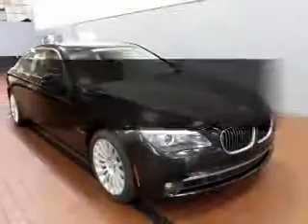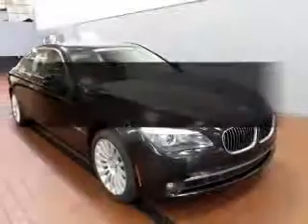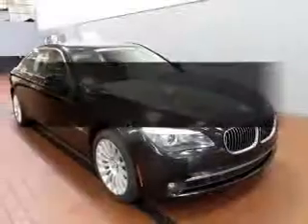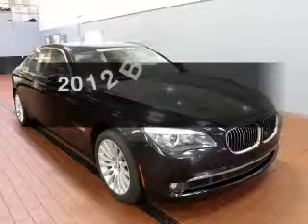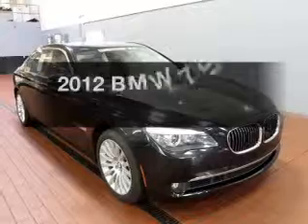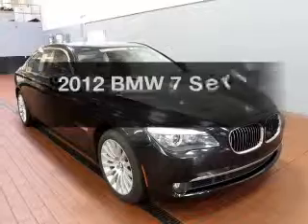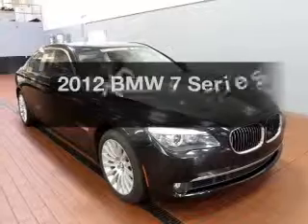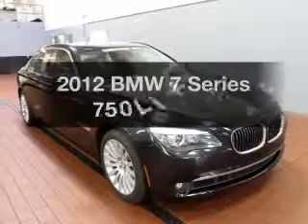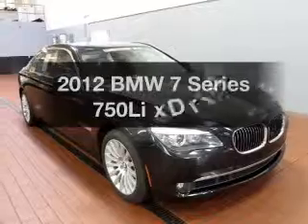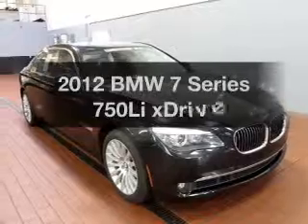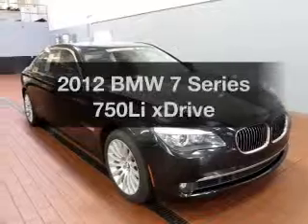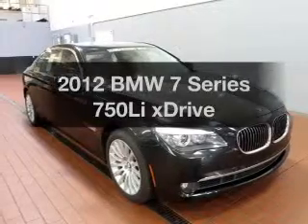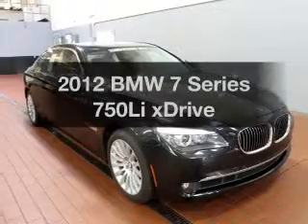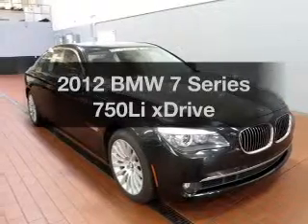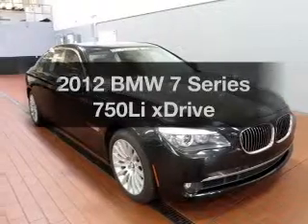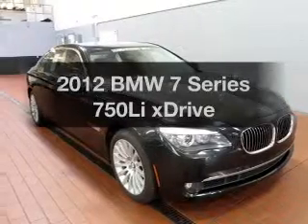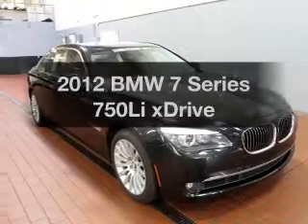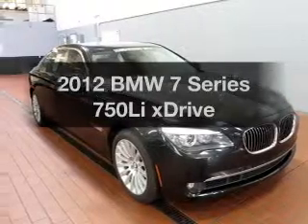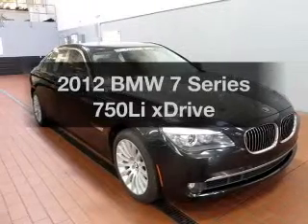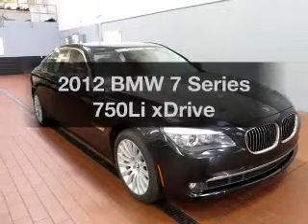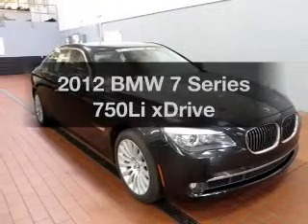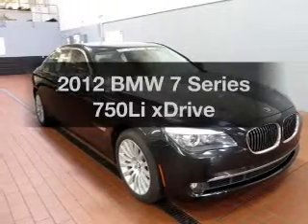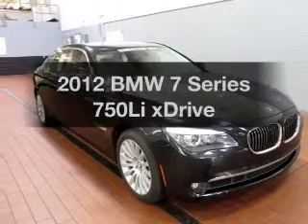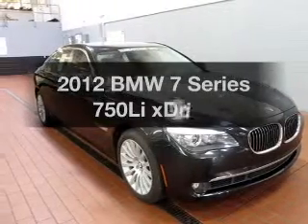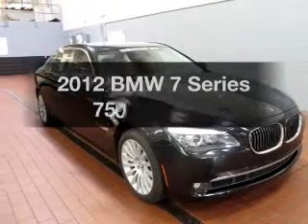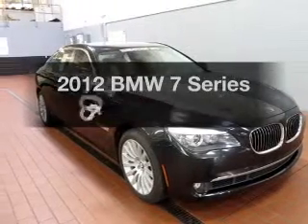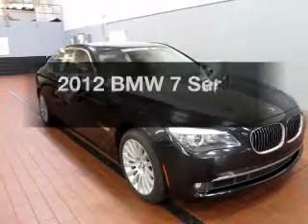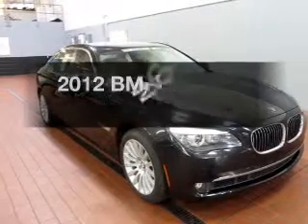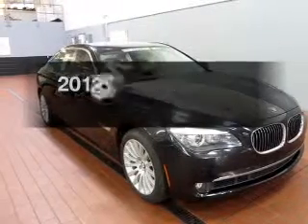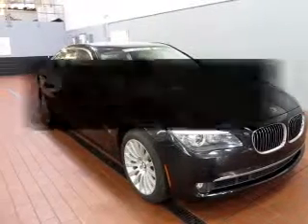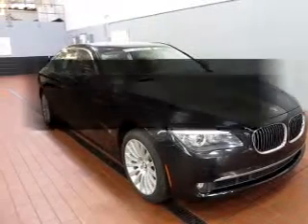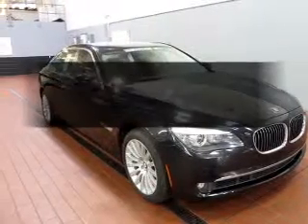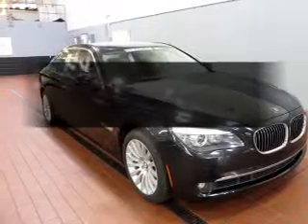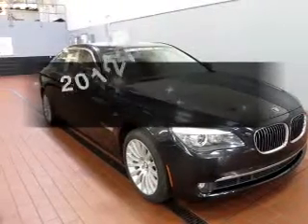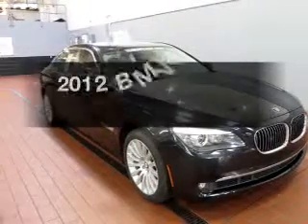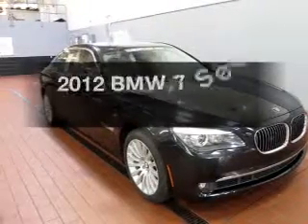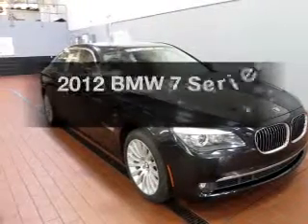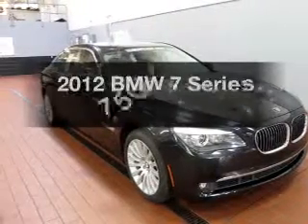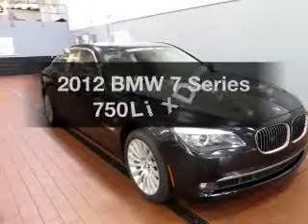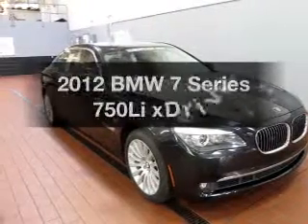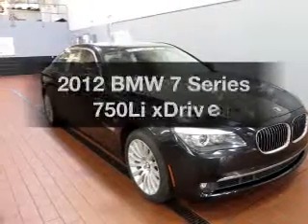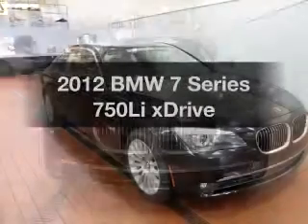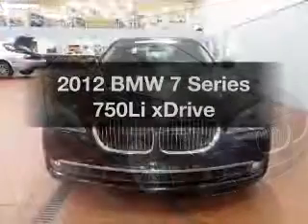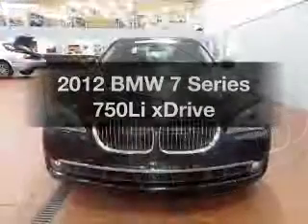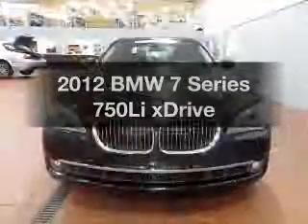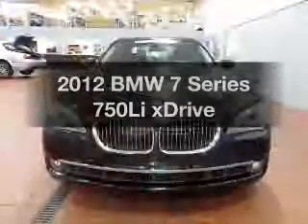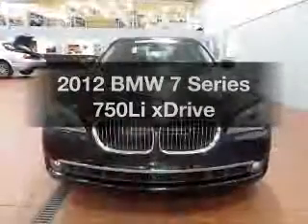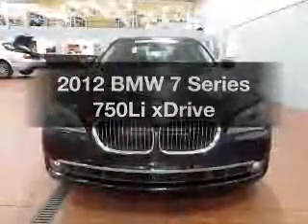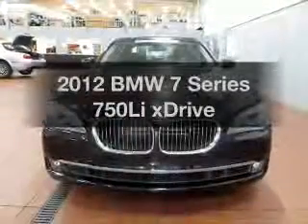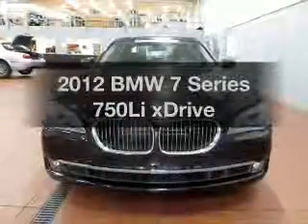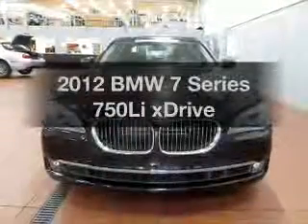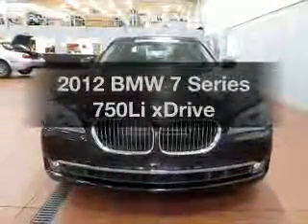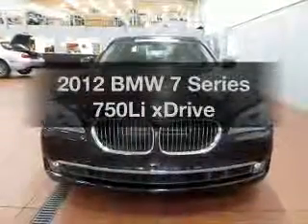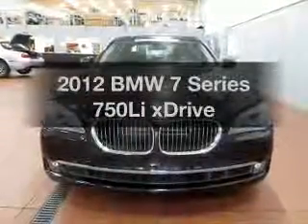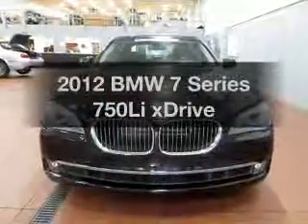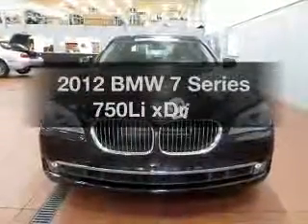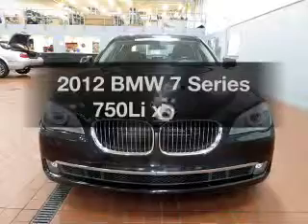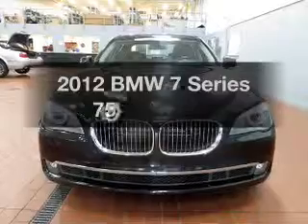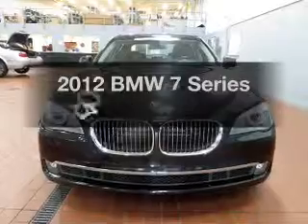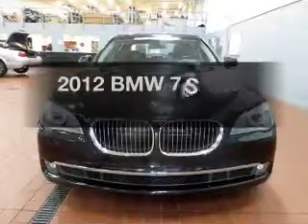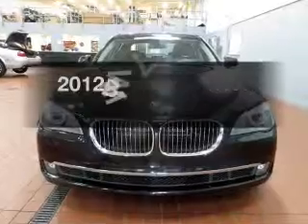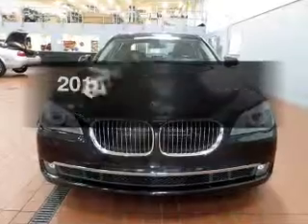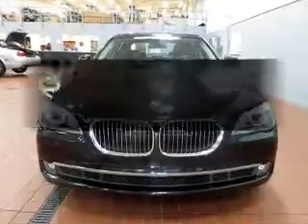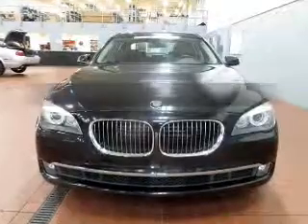Presenting the 2012 BMW 7 Series. If you're looking for an automobile with great attributes, look no further.